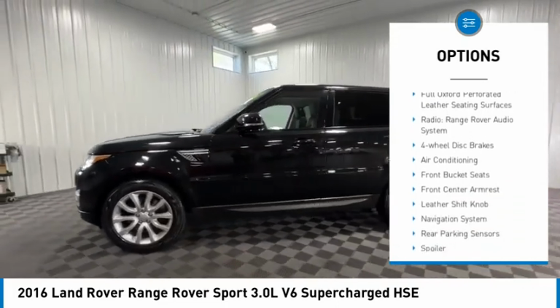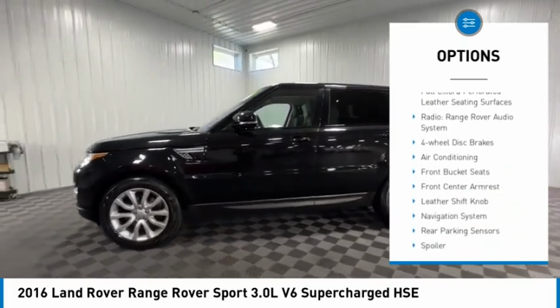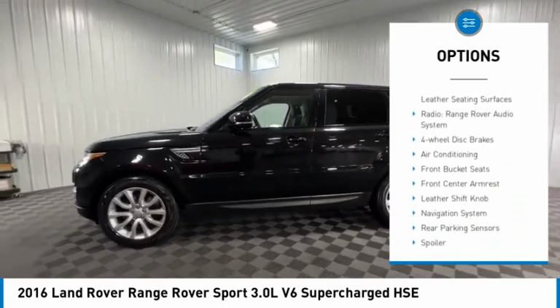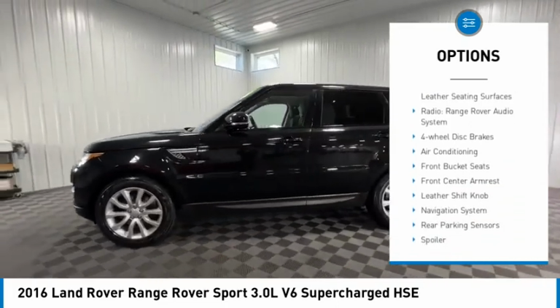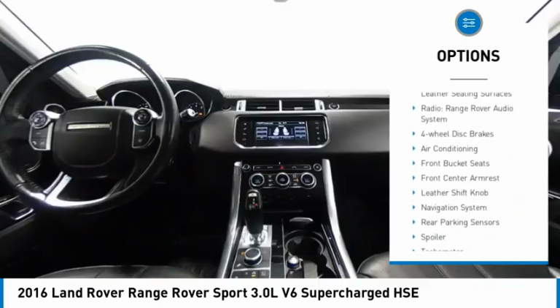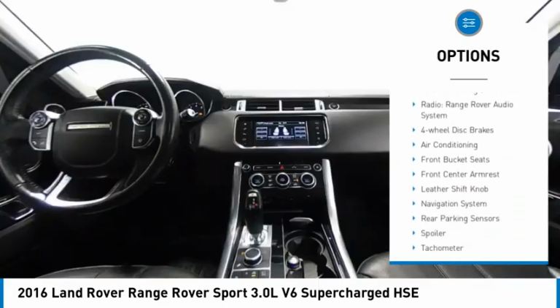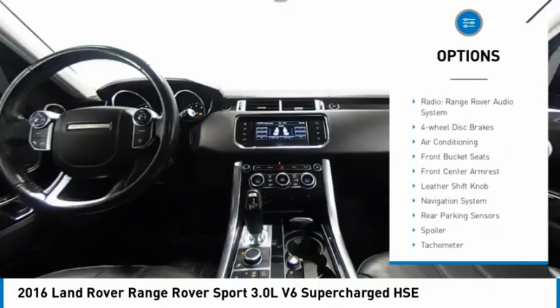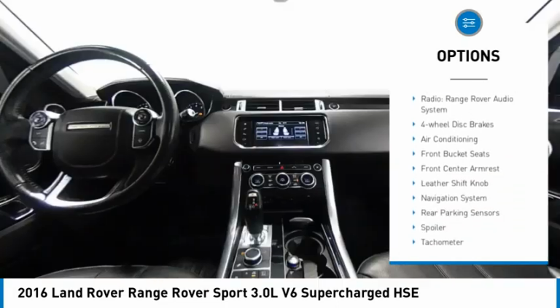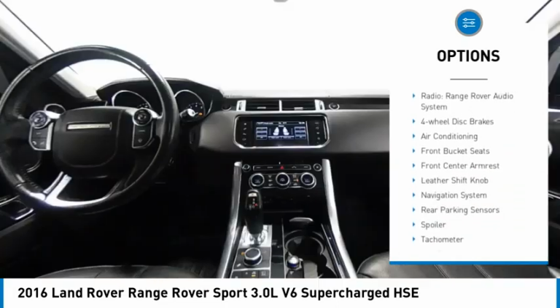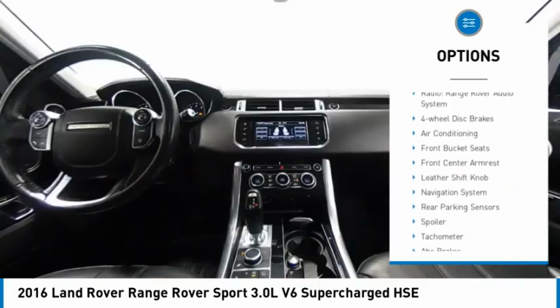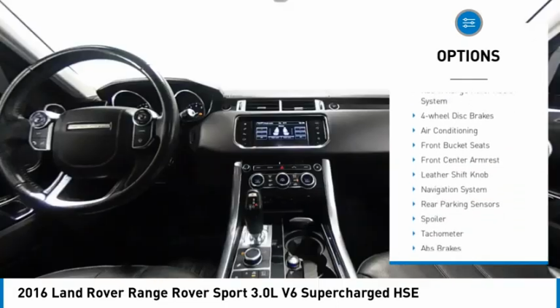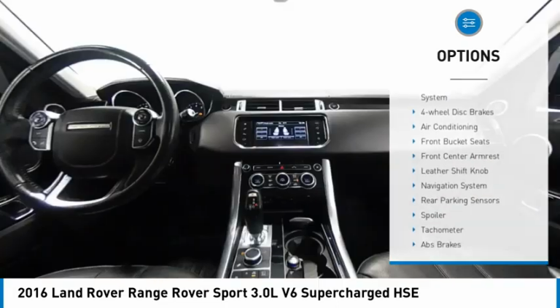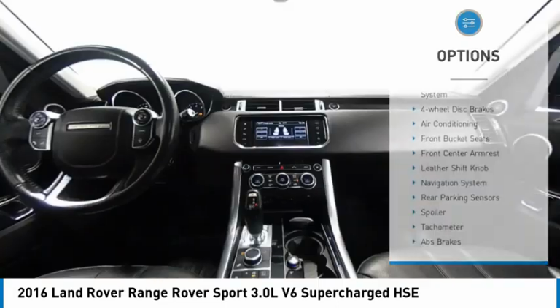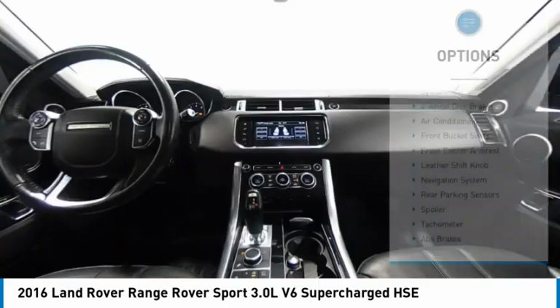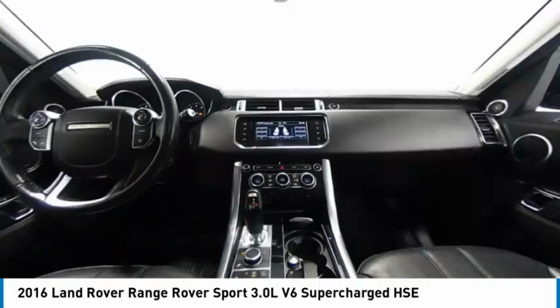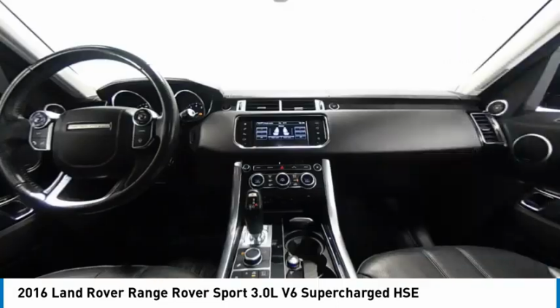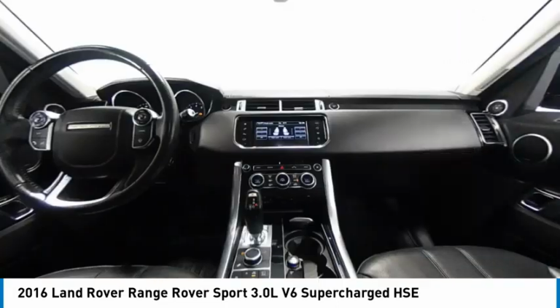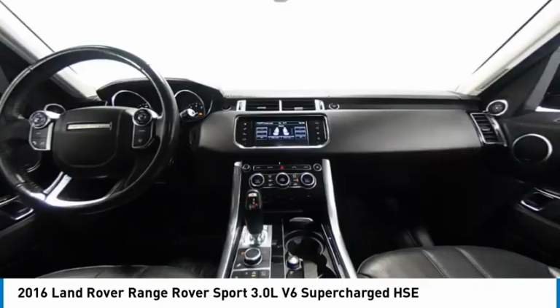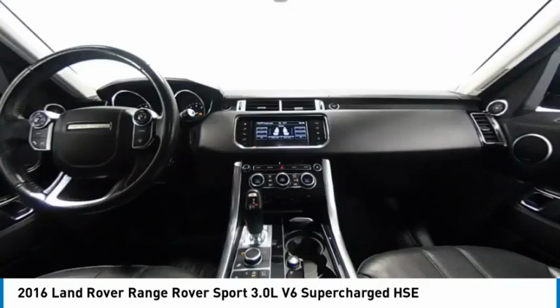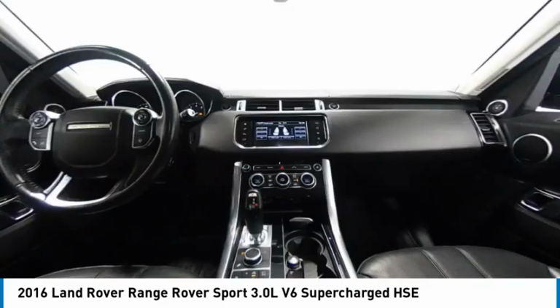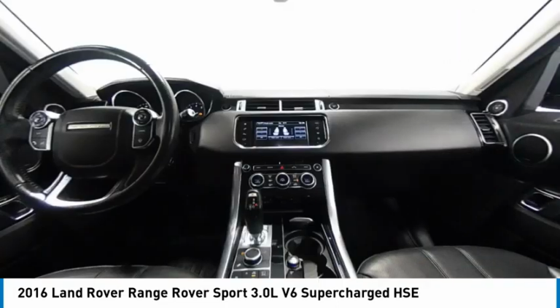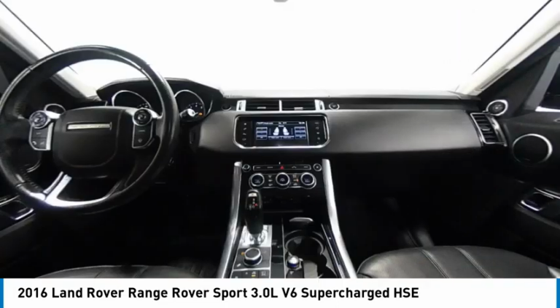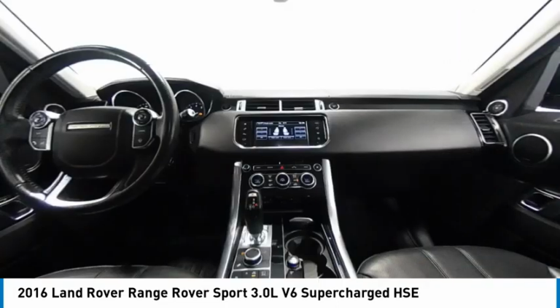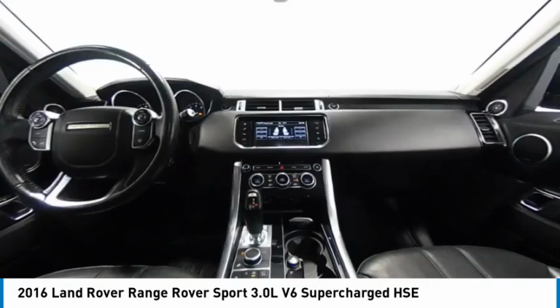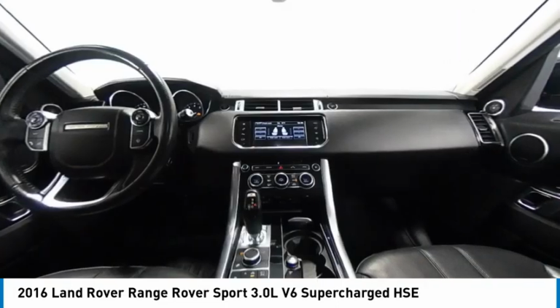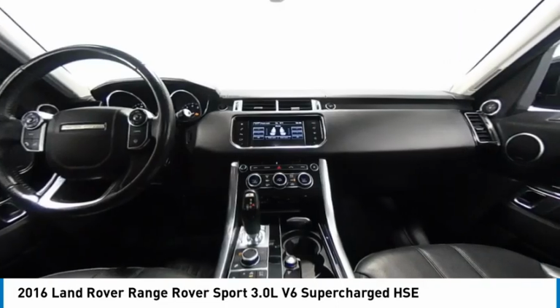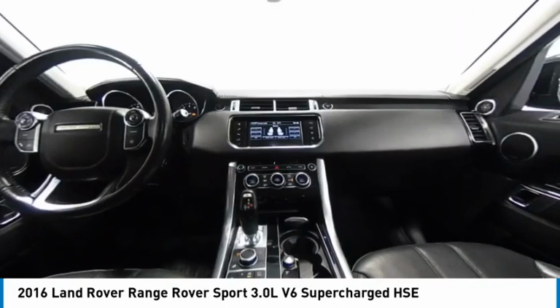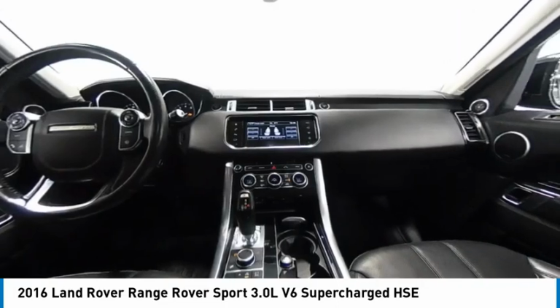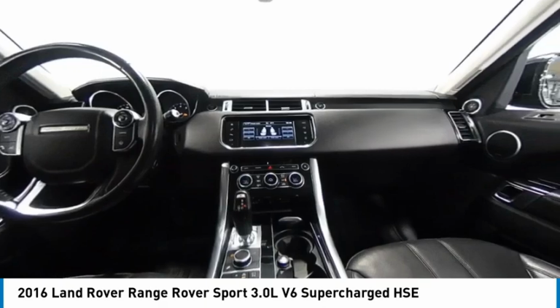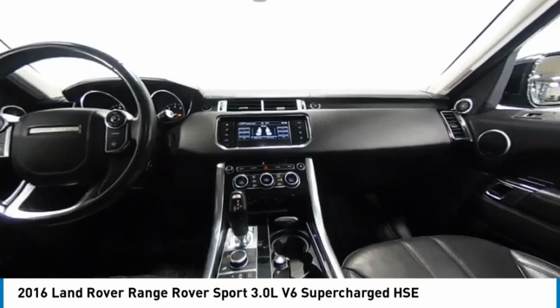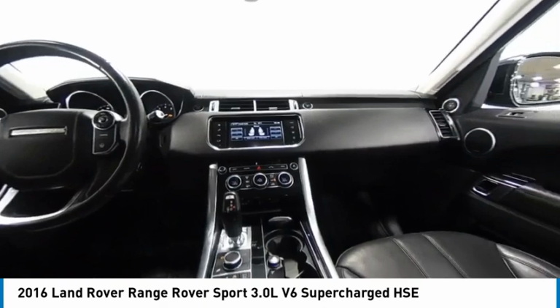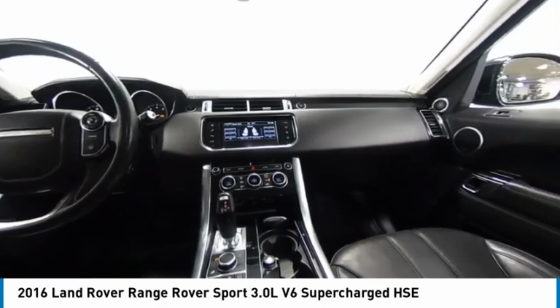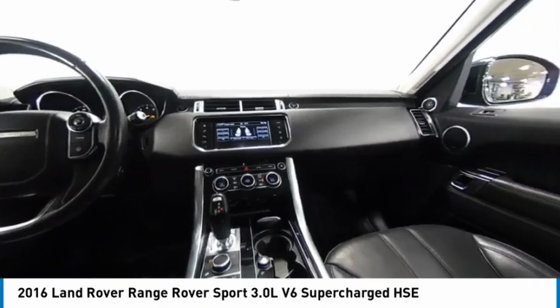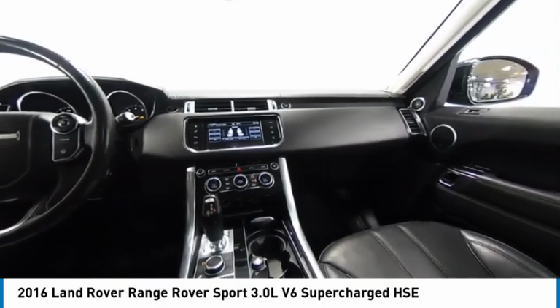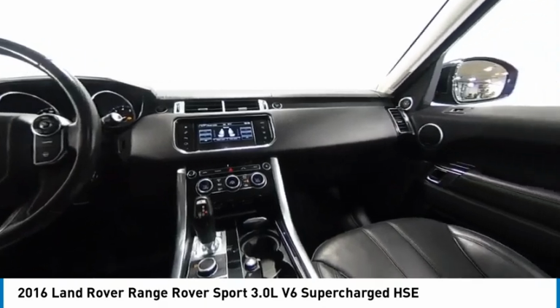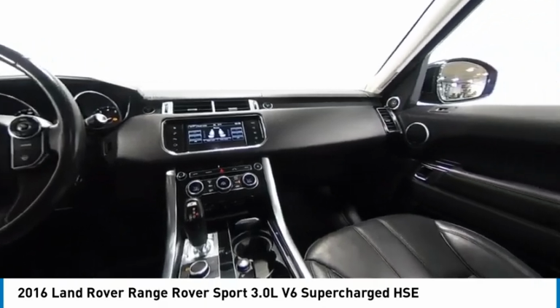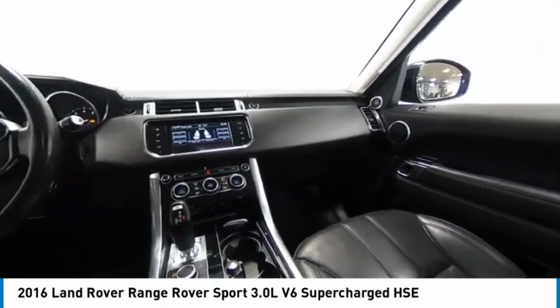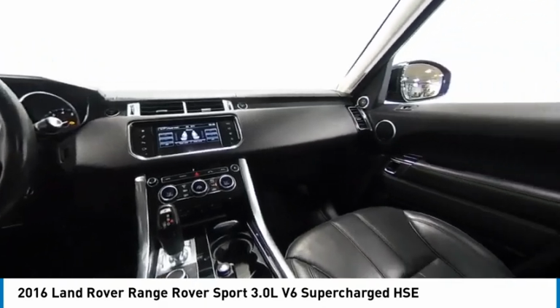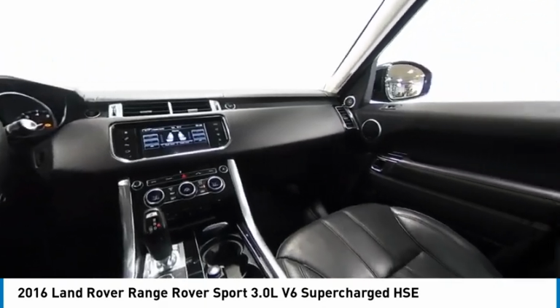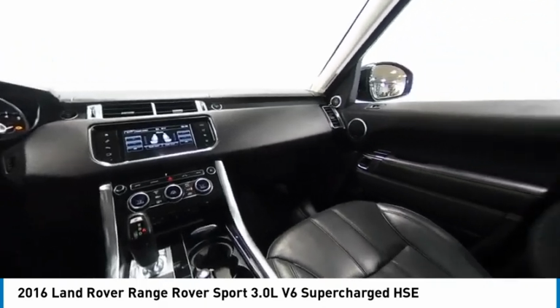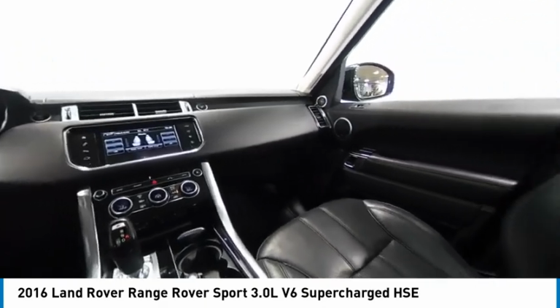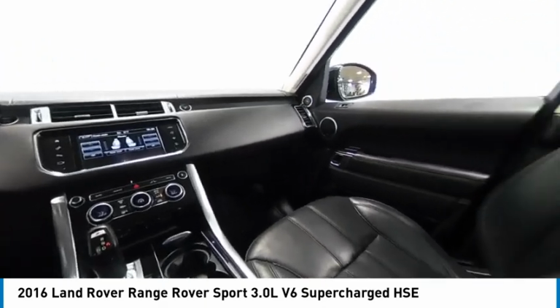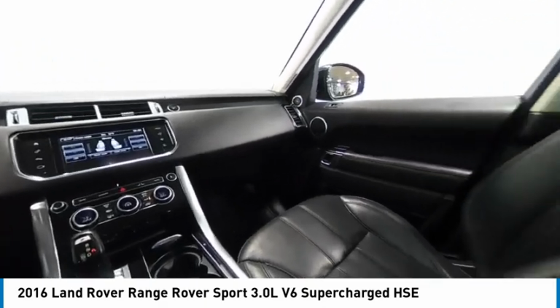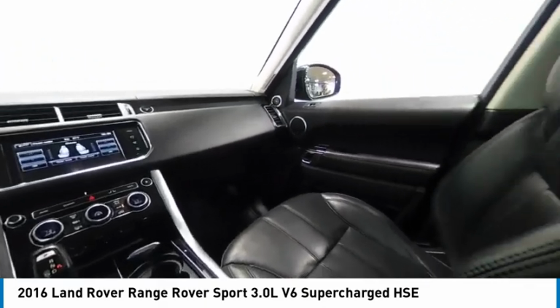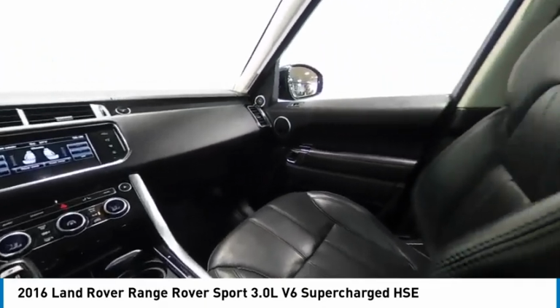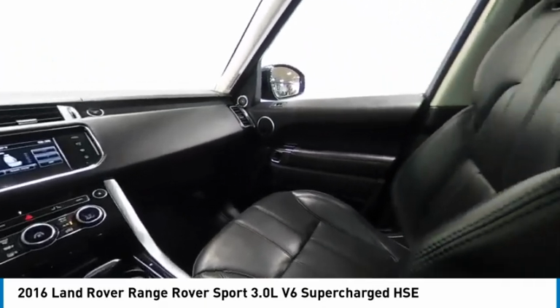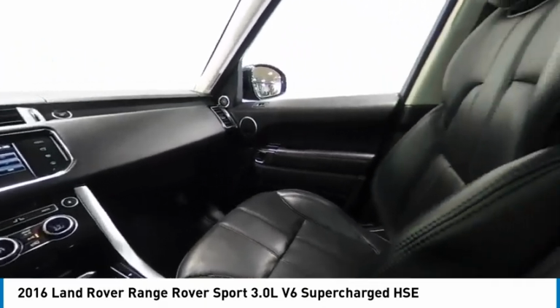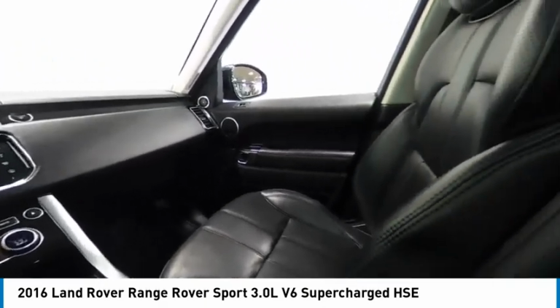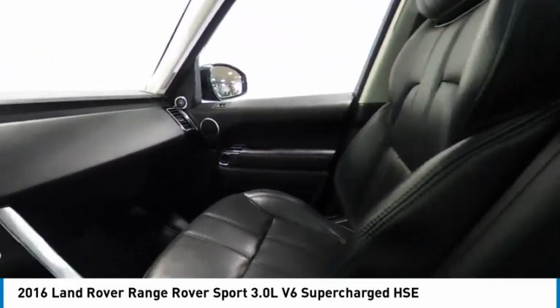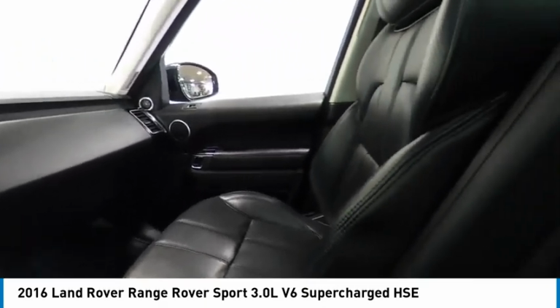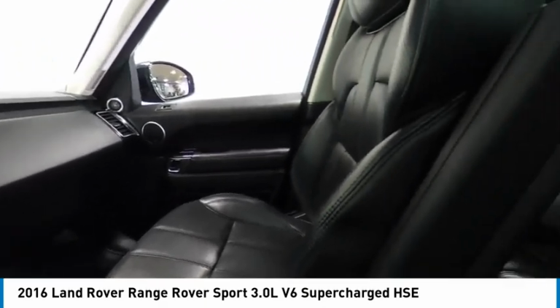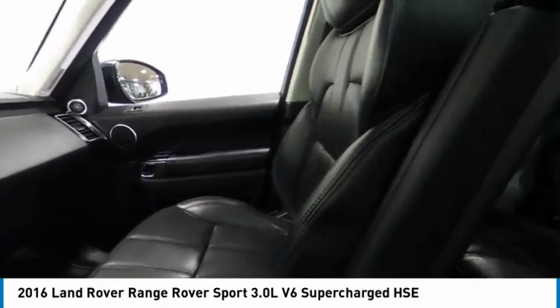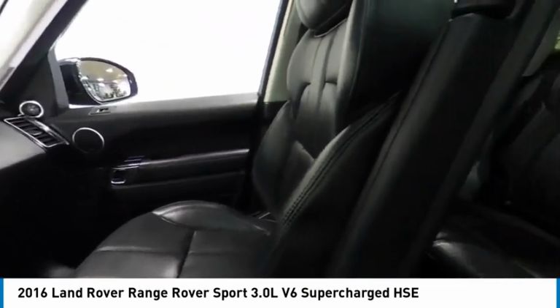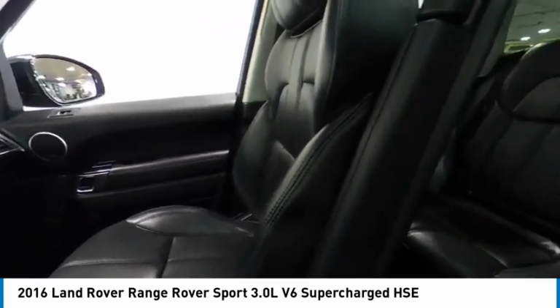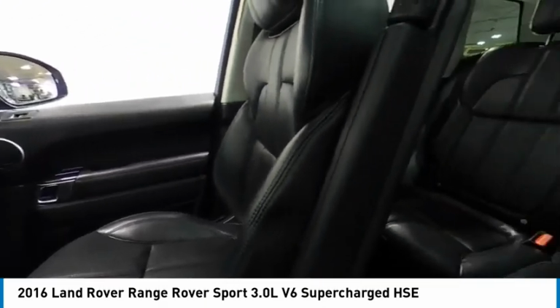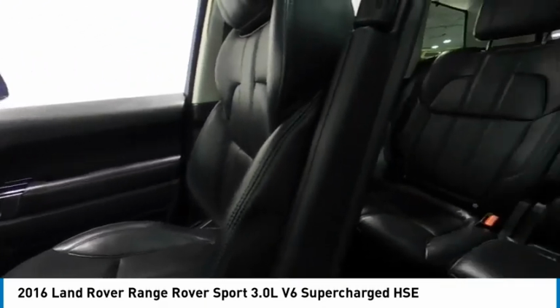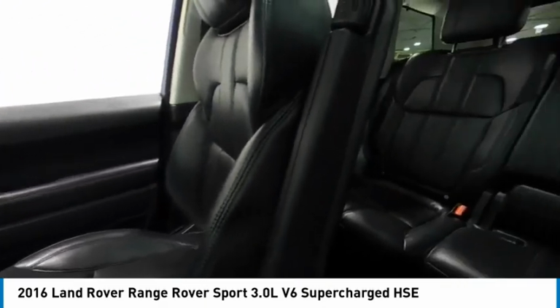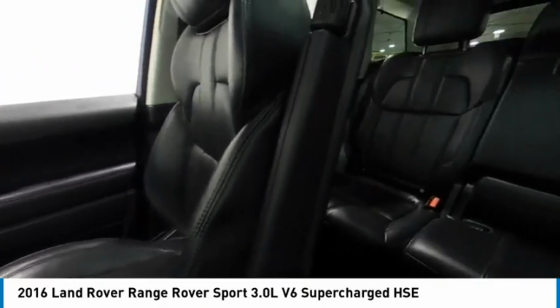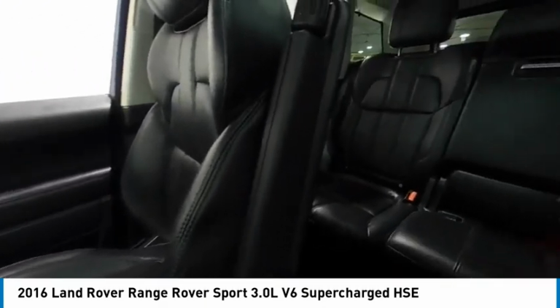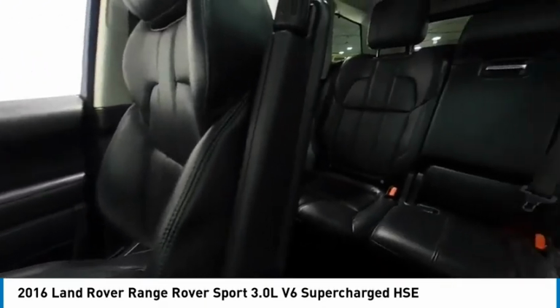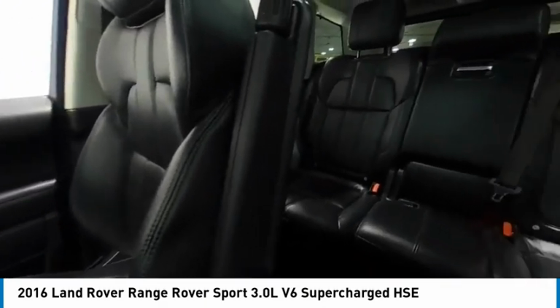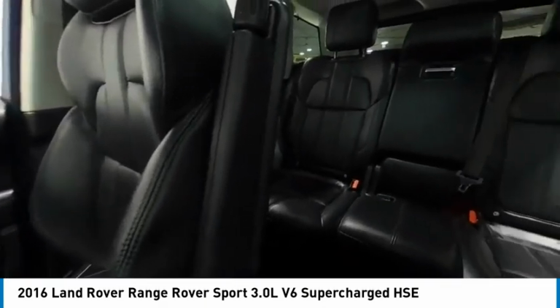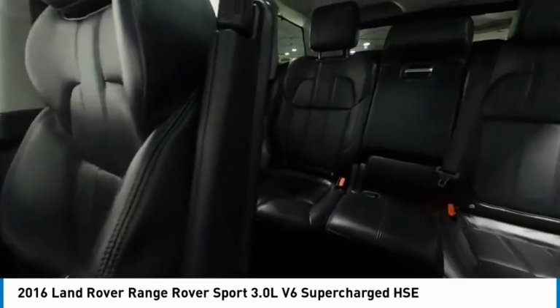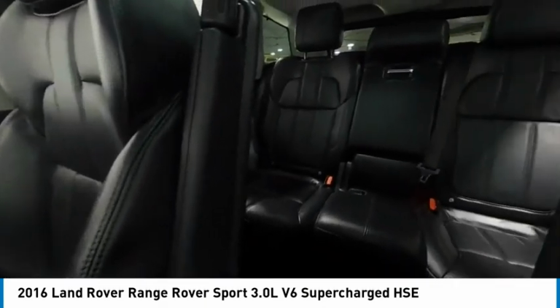Traction control, remote keyless entry, fog lights, rear fog light. Come take a test drive today.